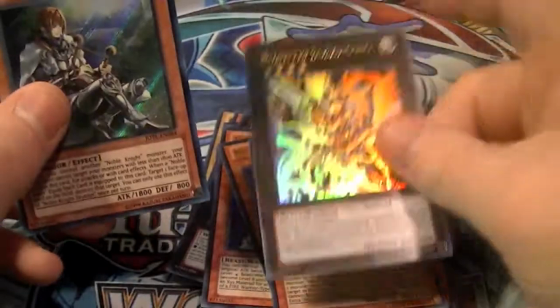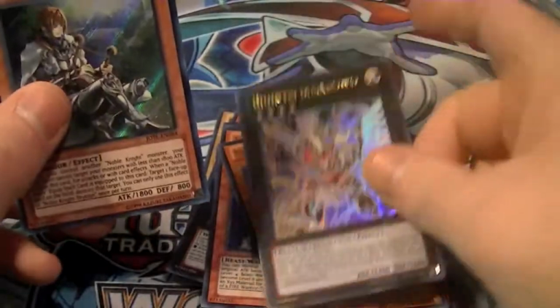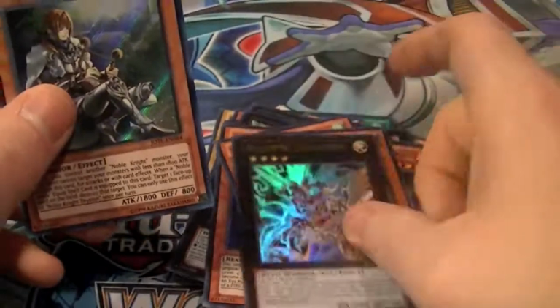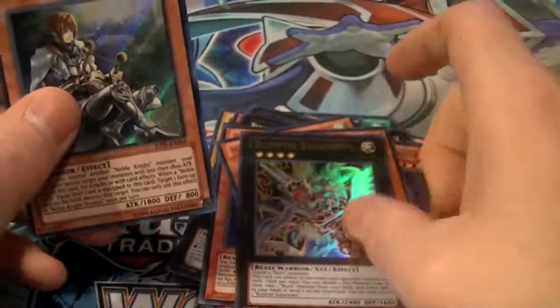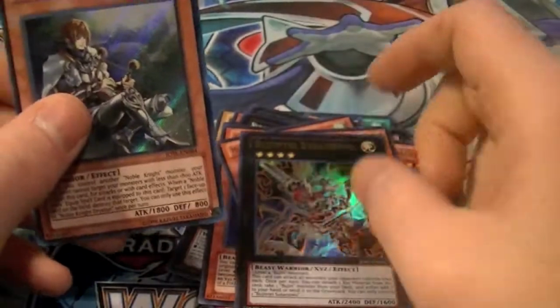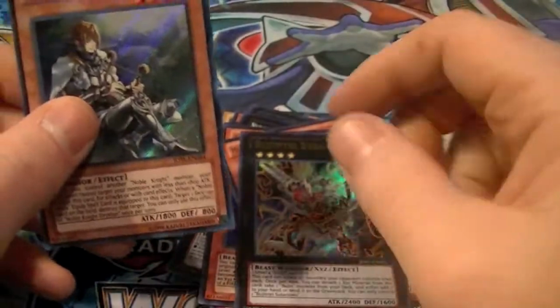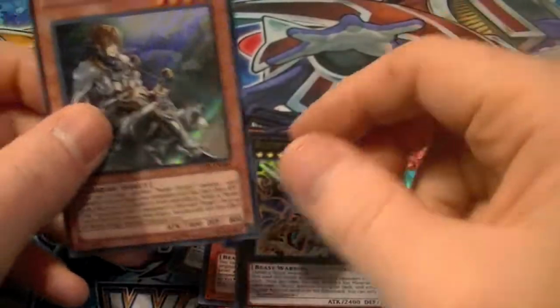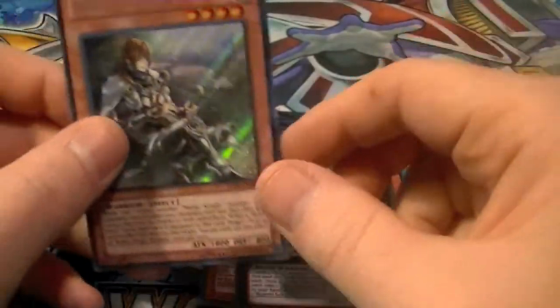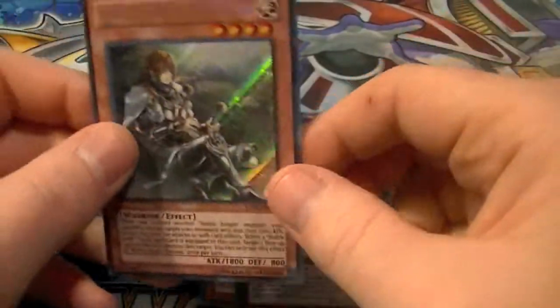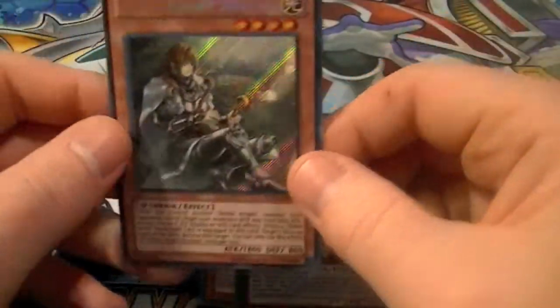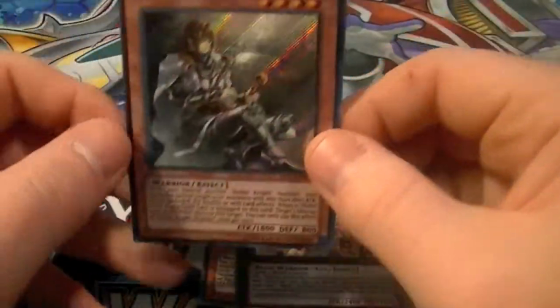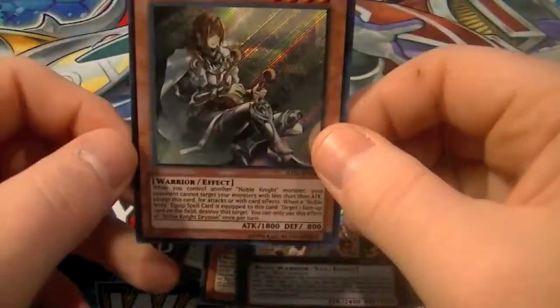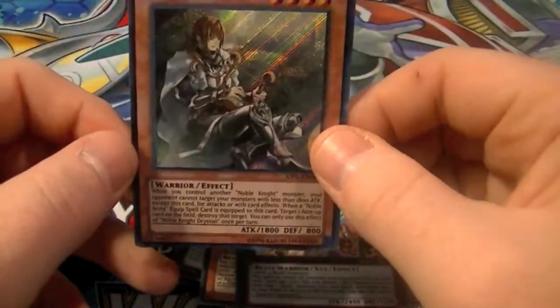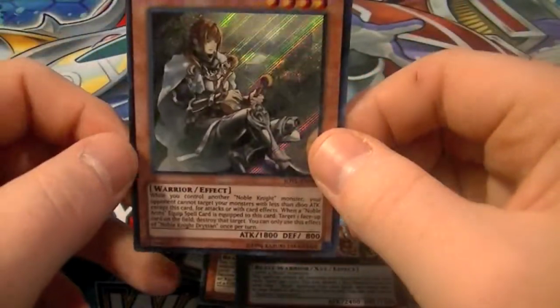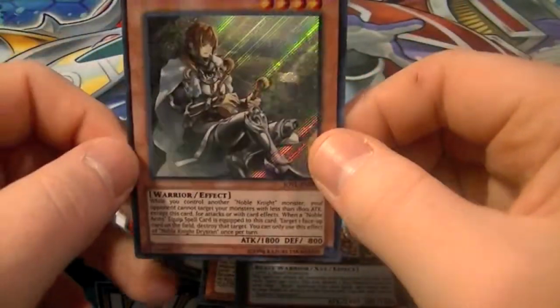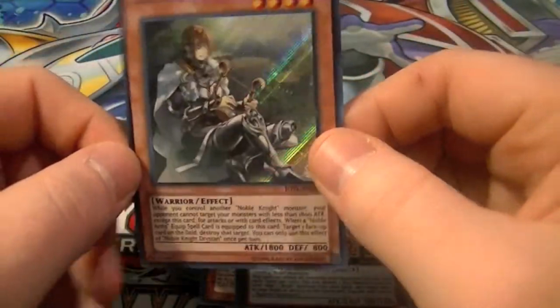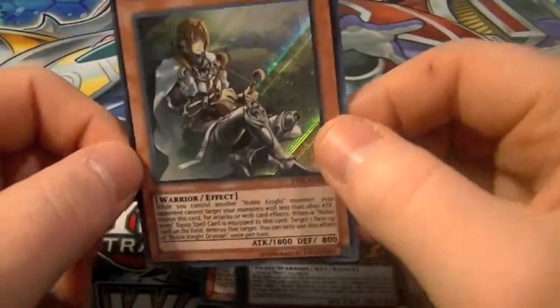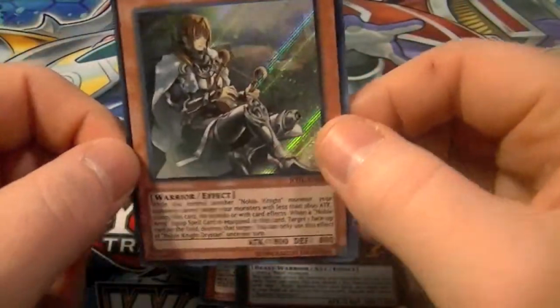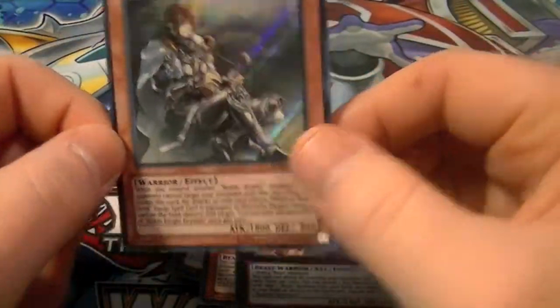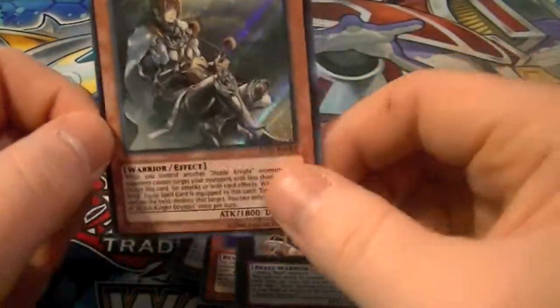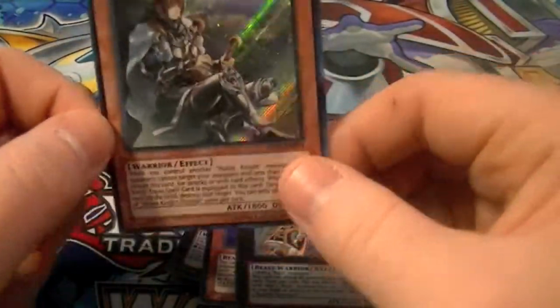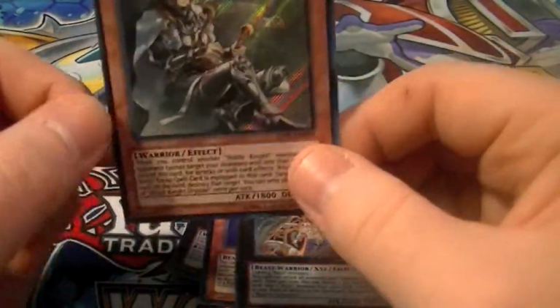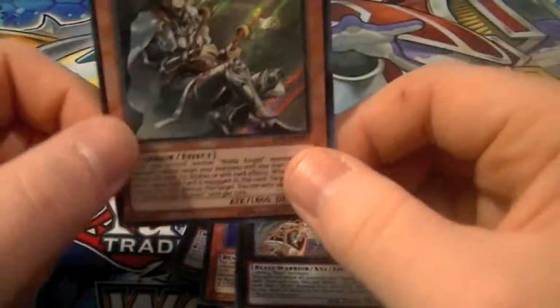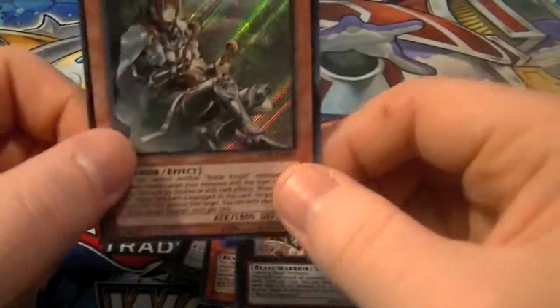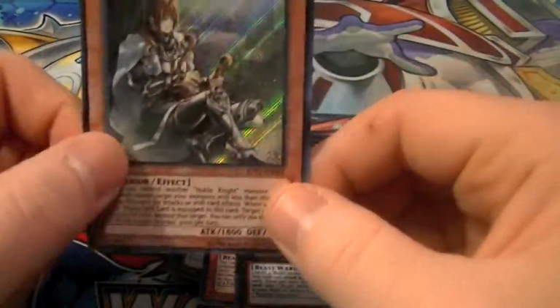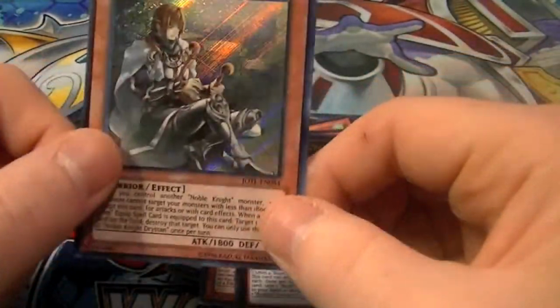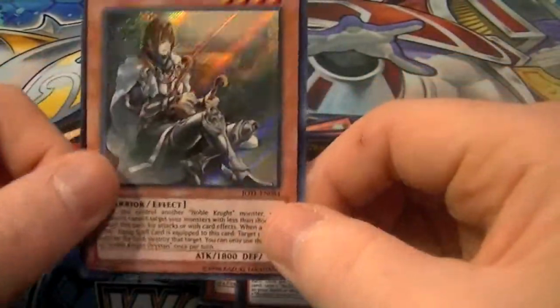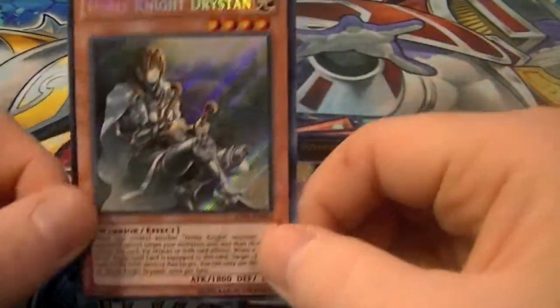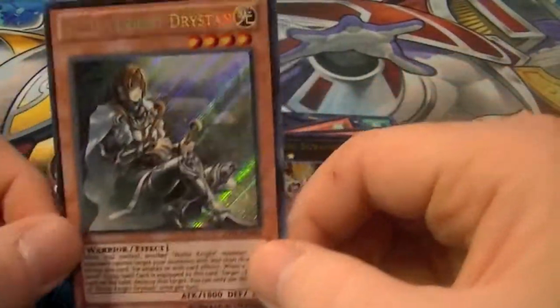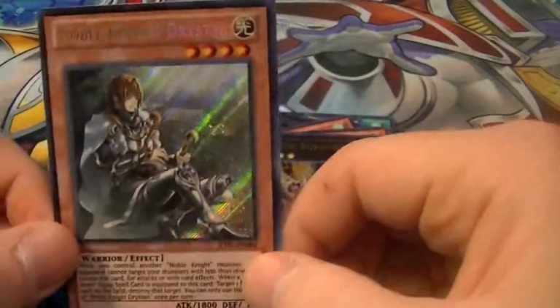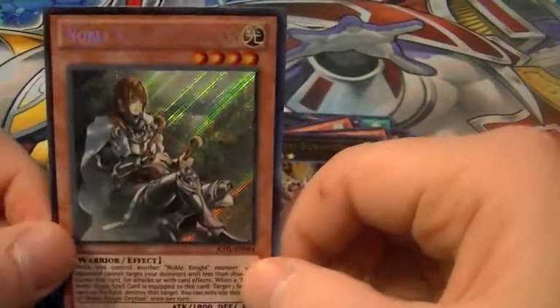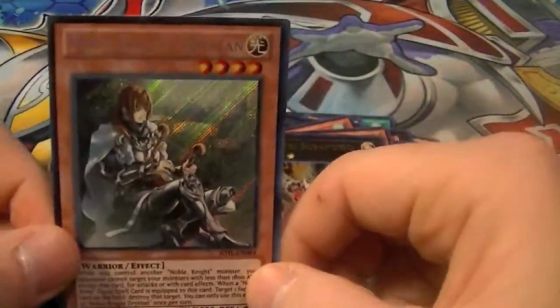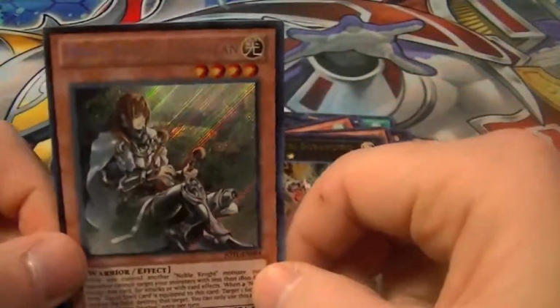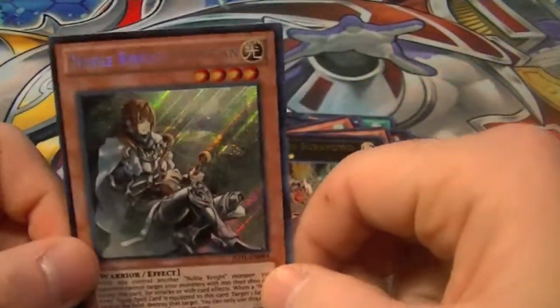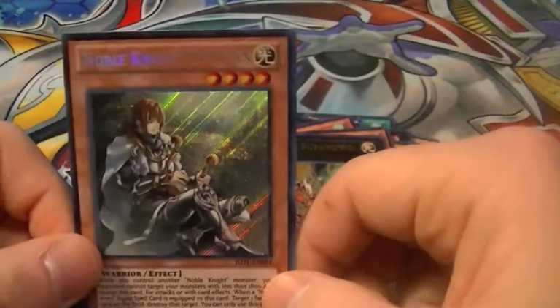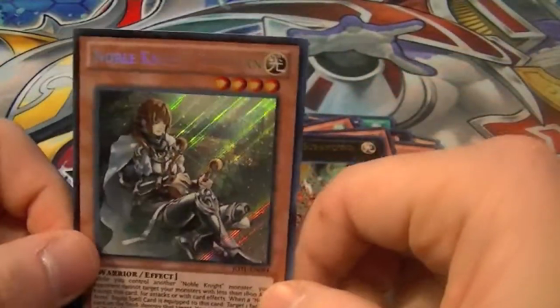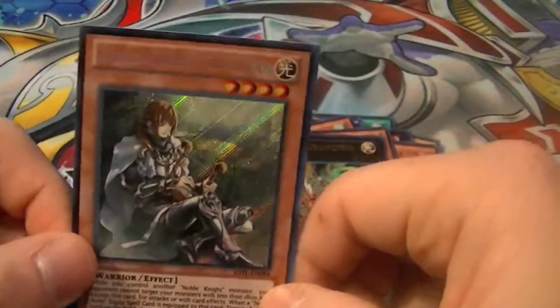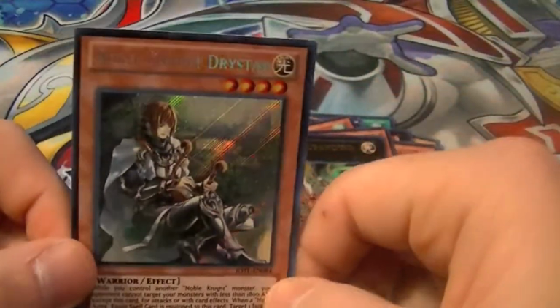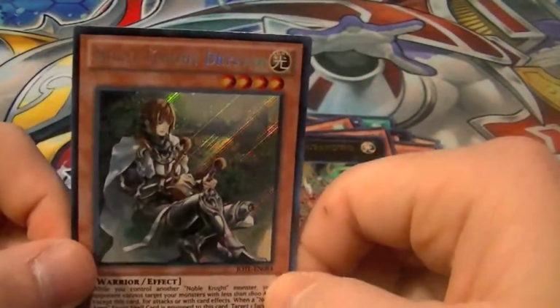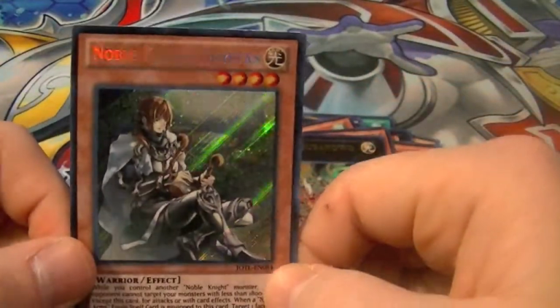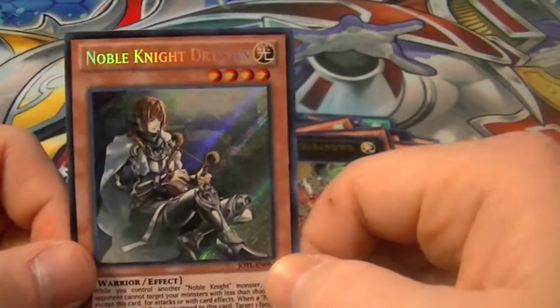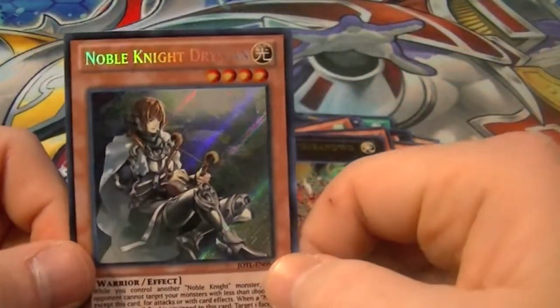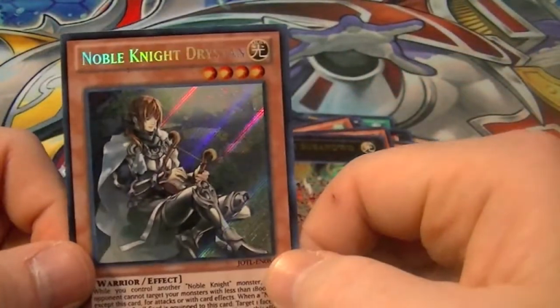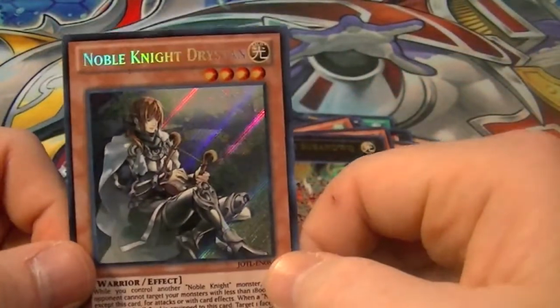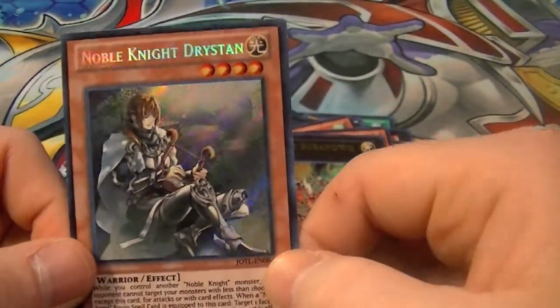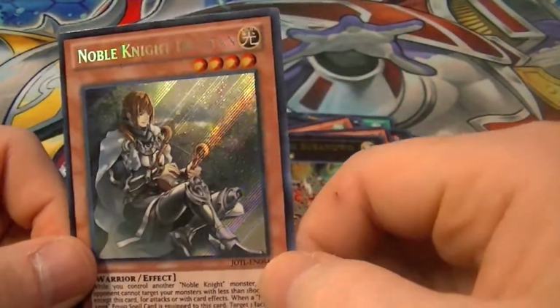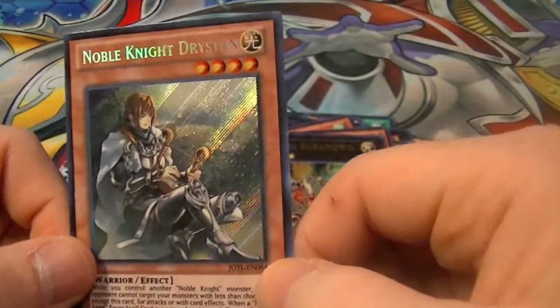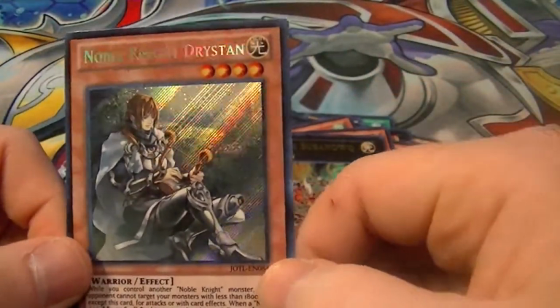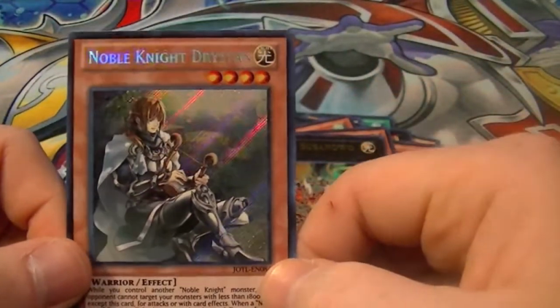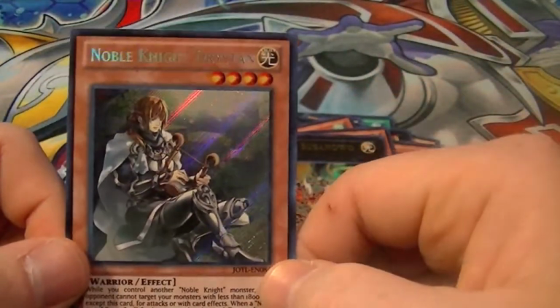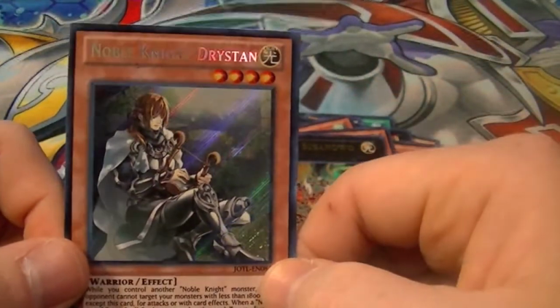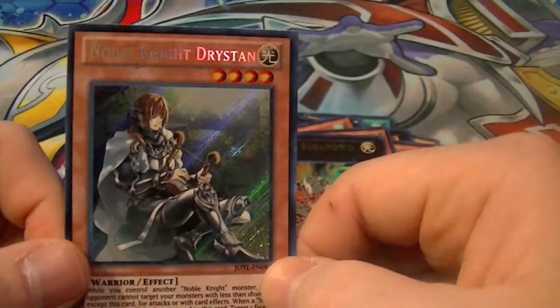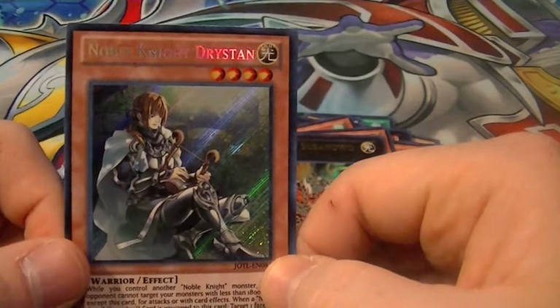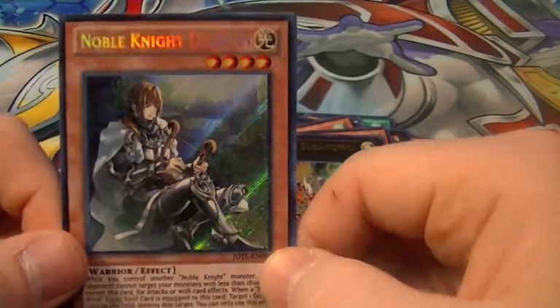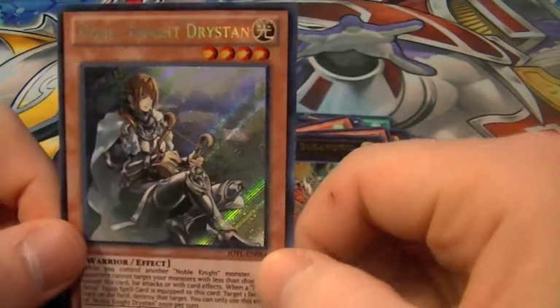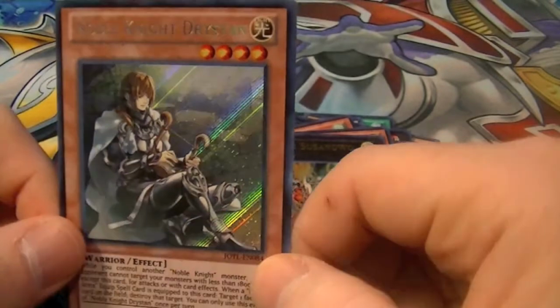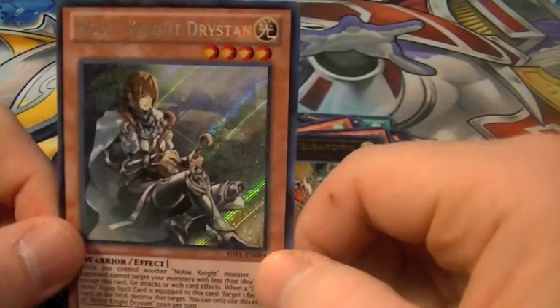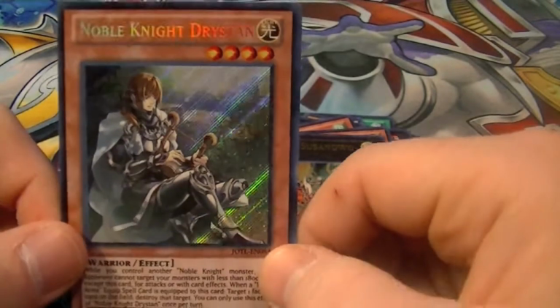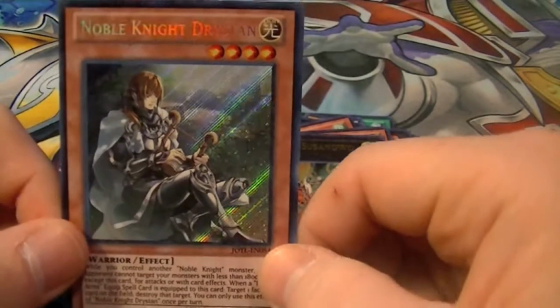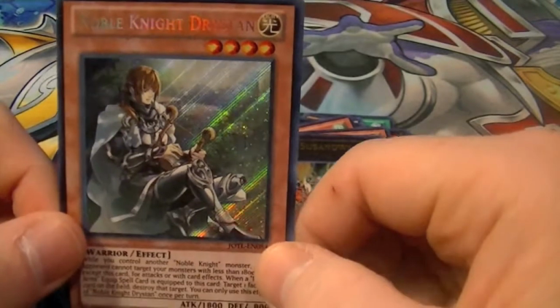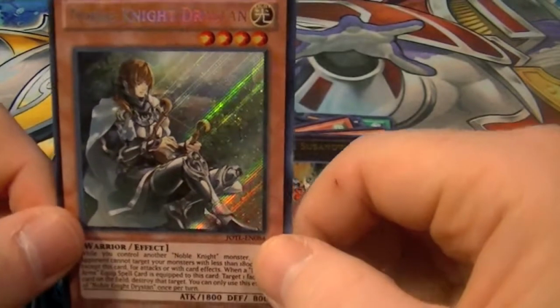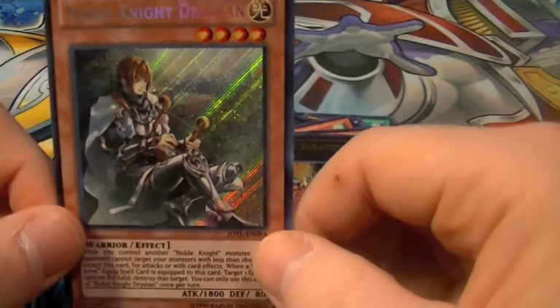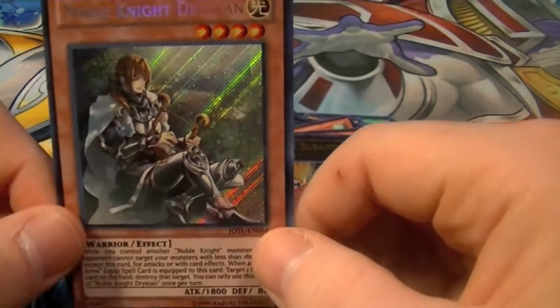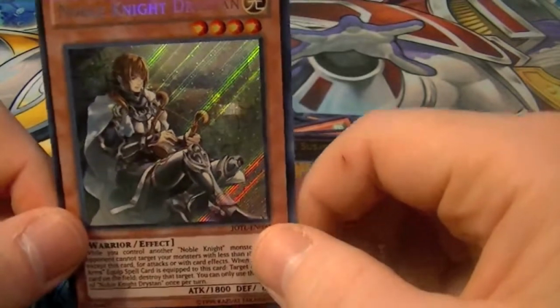I pulled no Ultimates, no Ghosts, but I did pull 1 Secret Rare: Noble Knight Dristen.